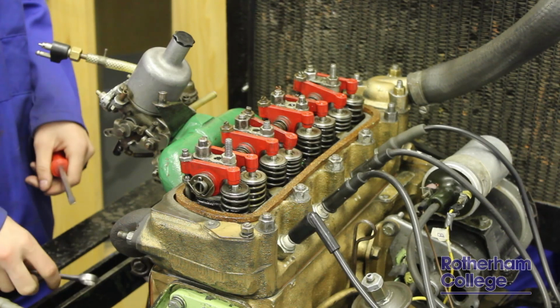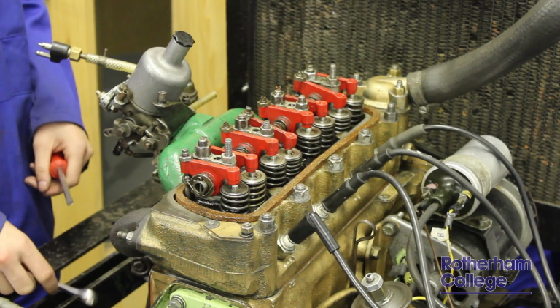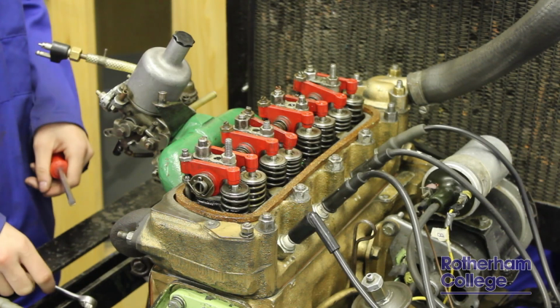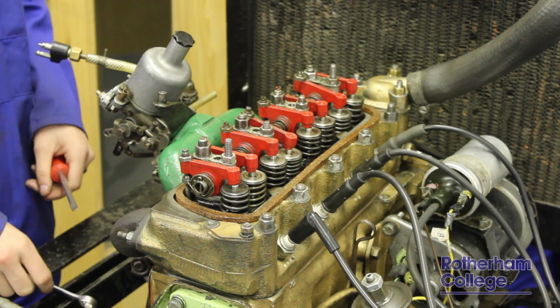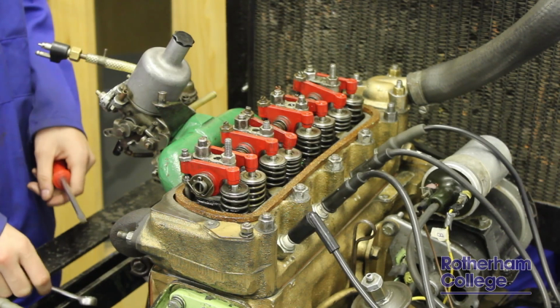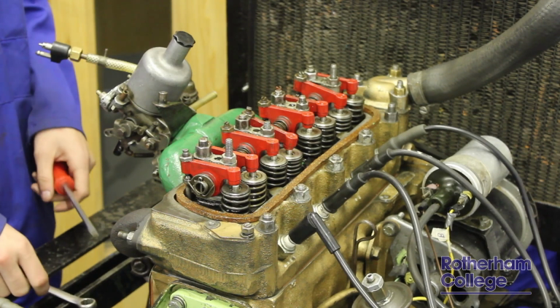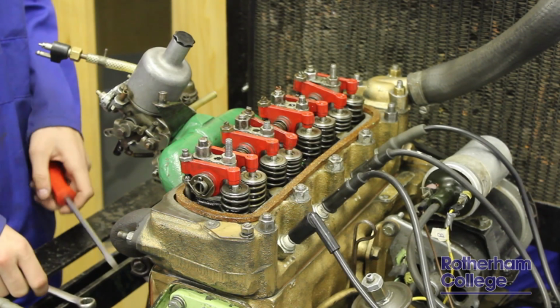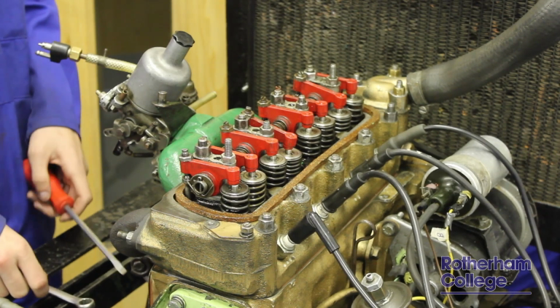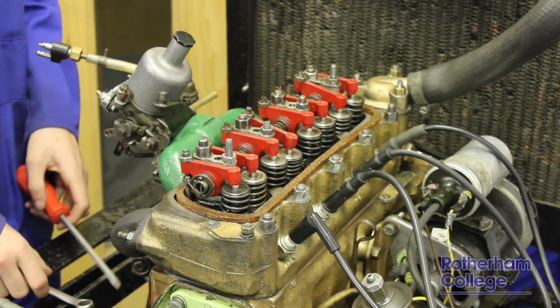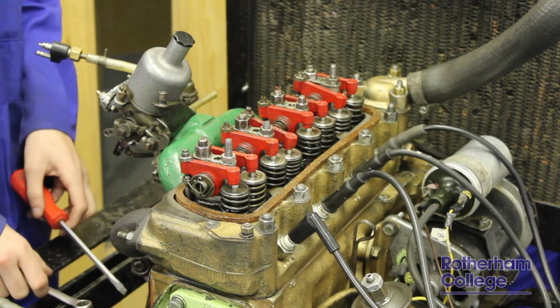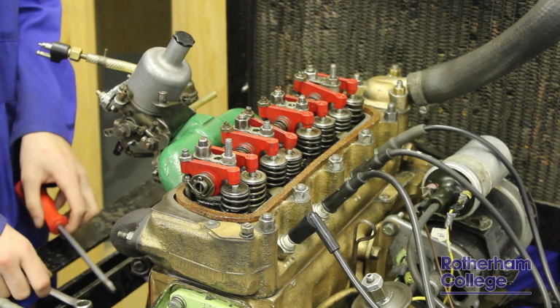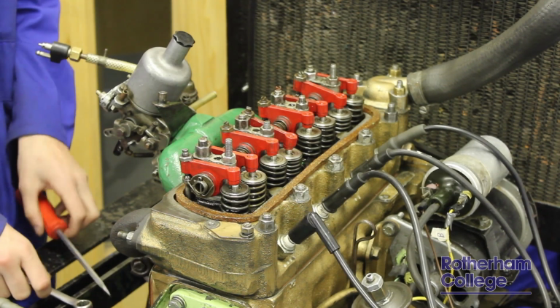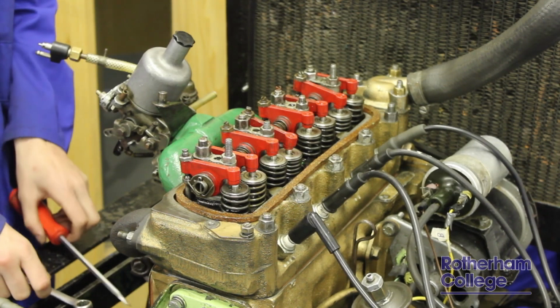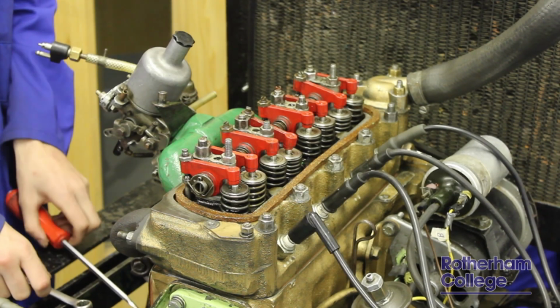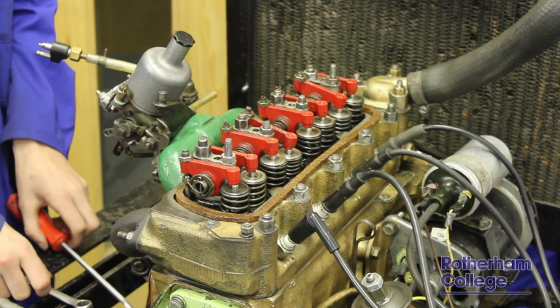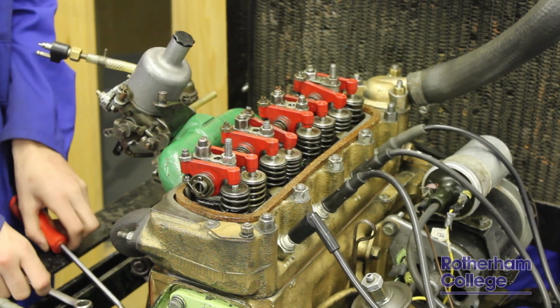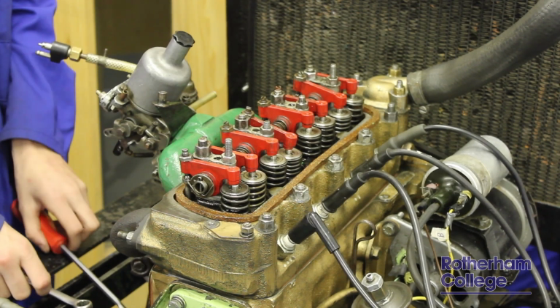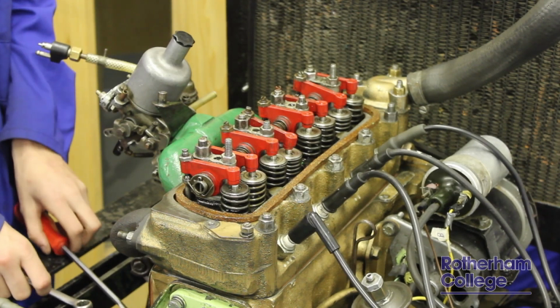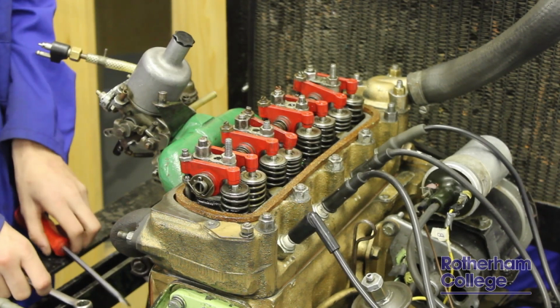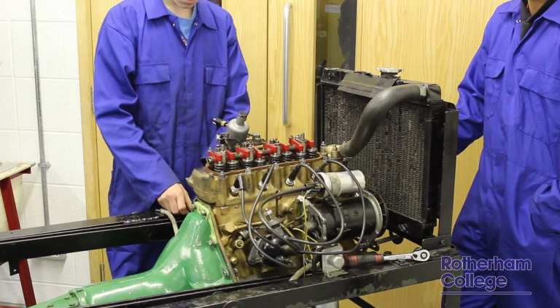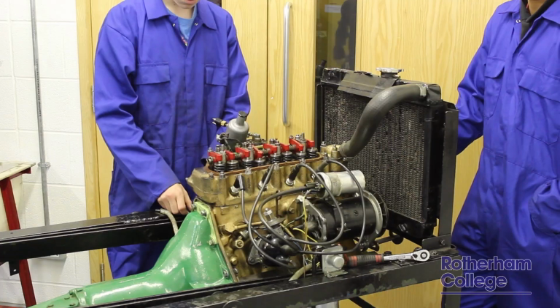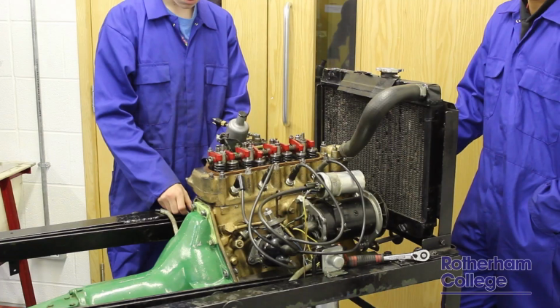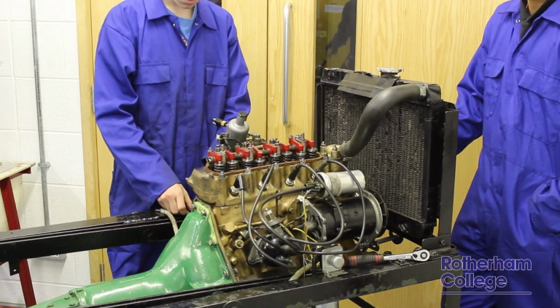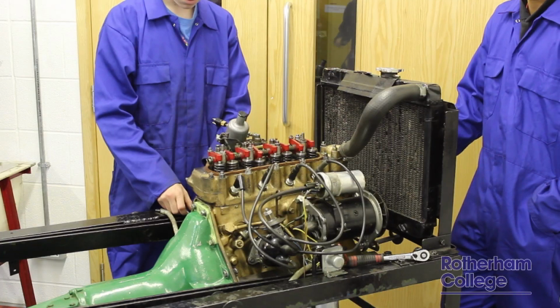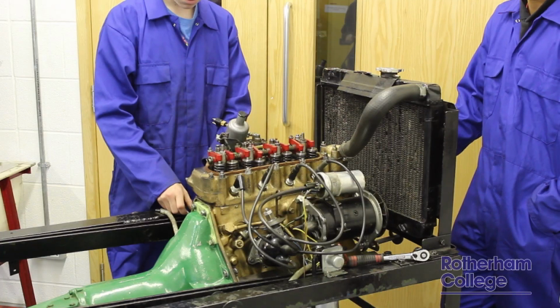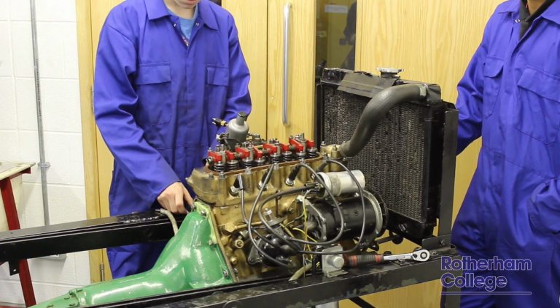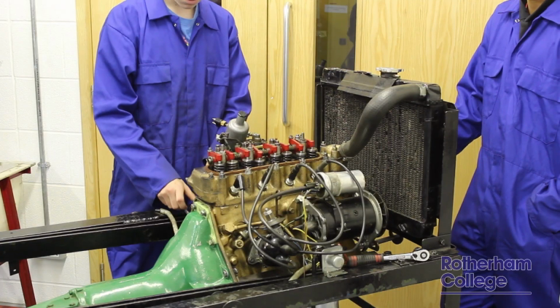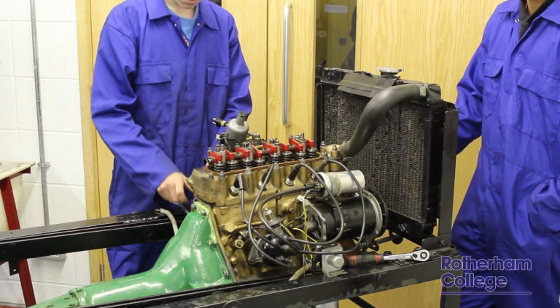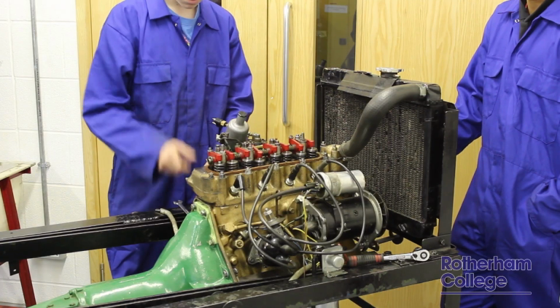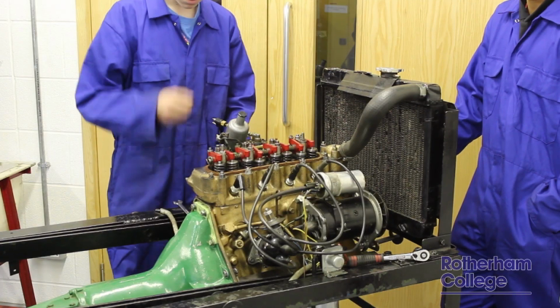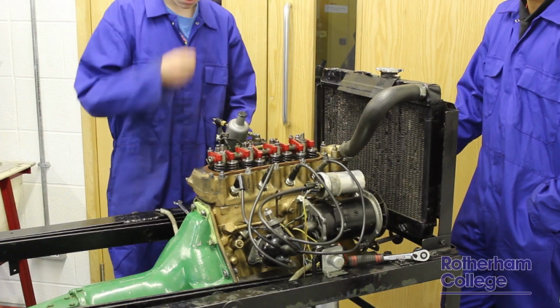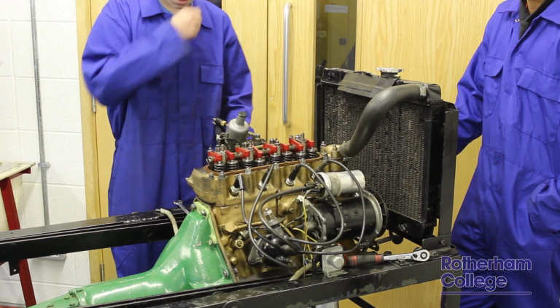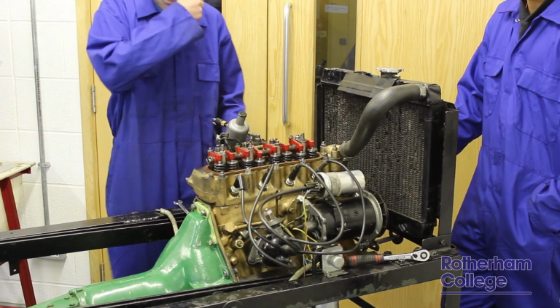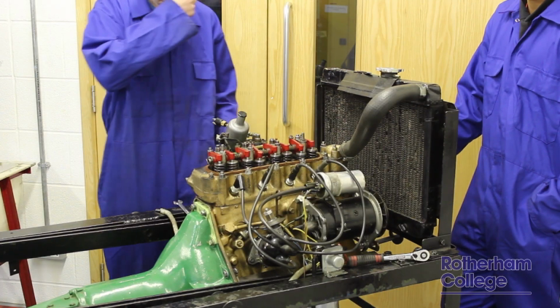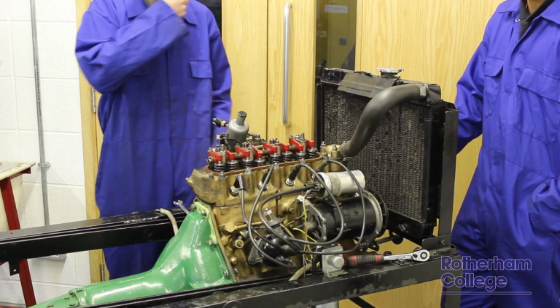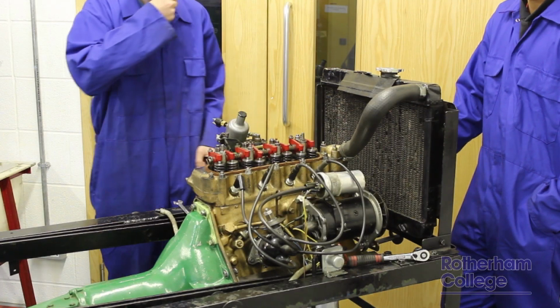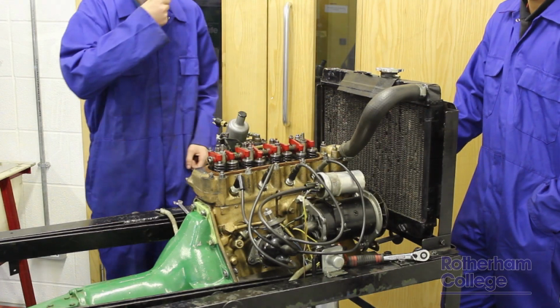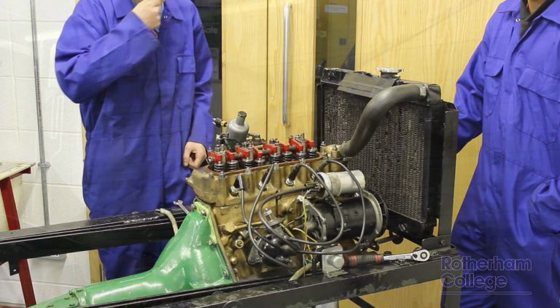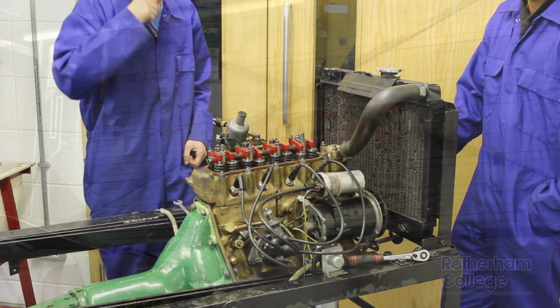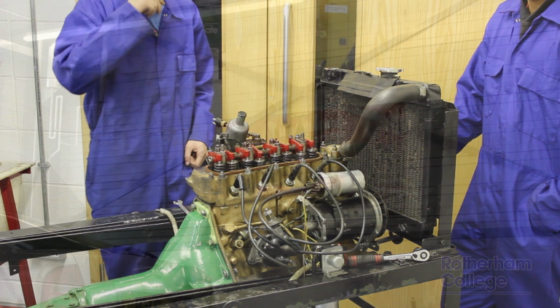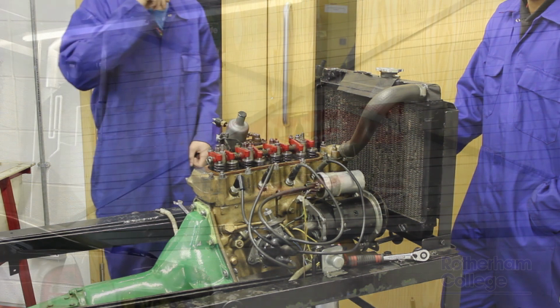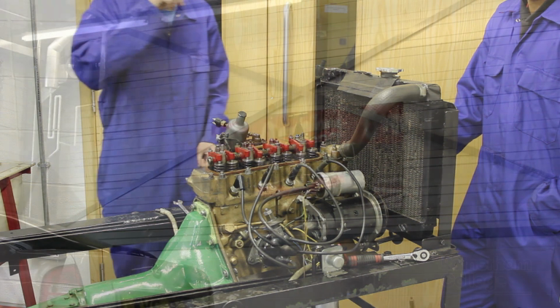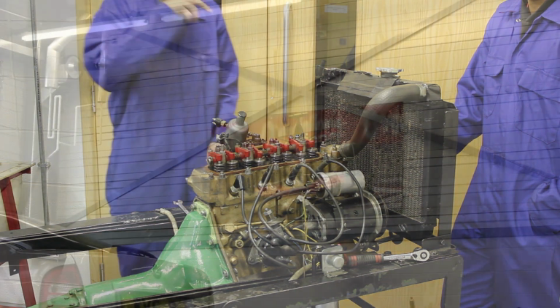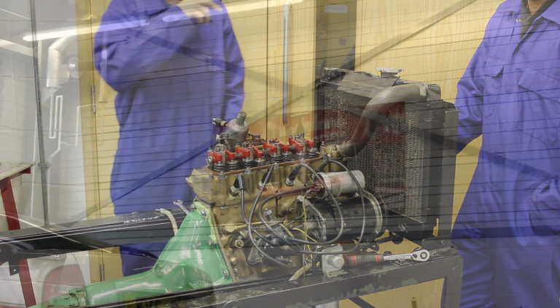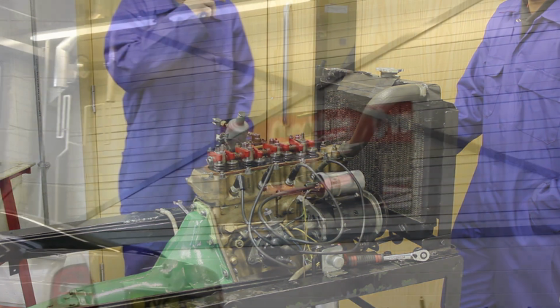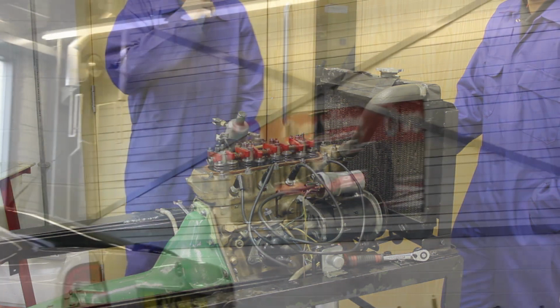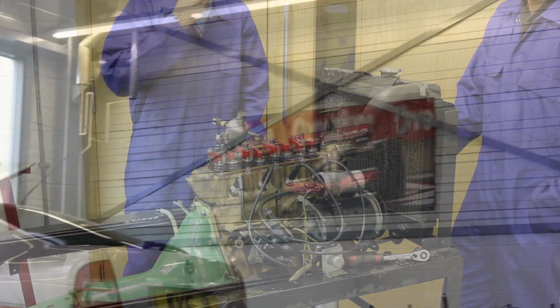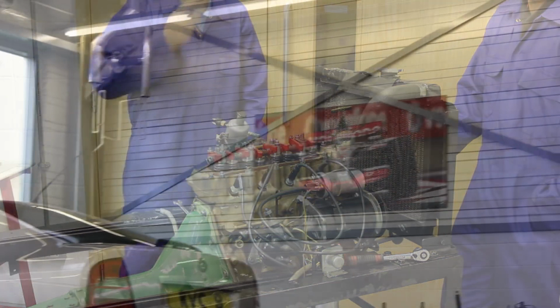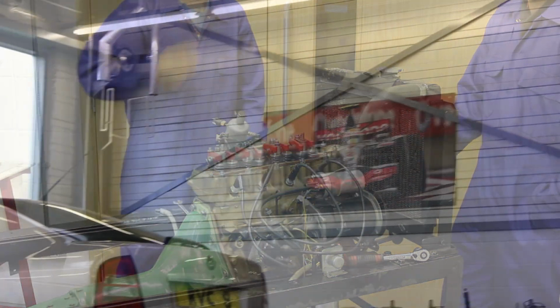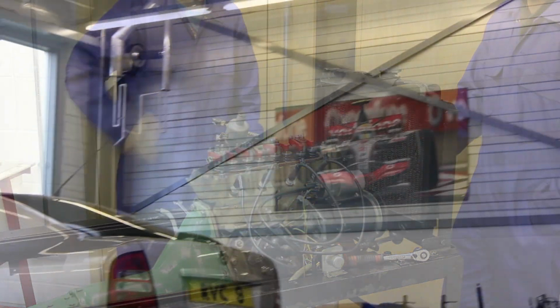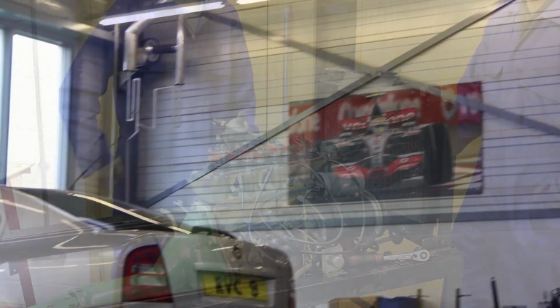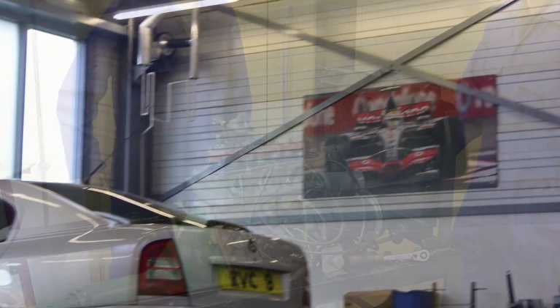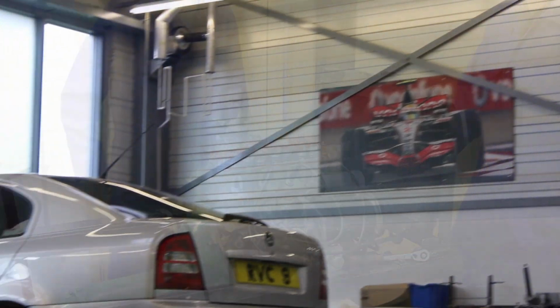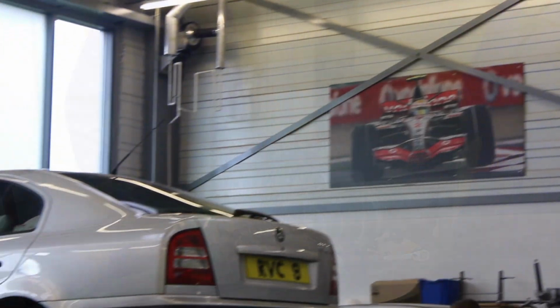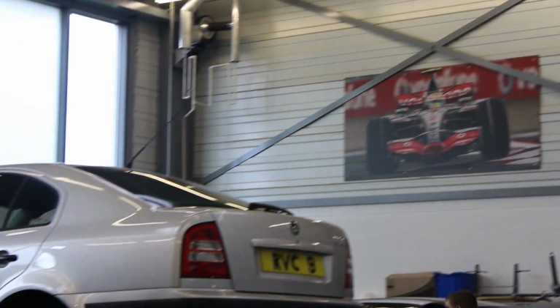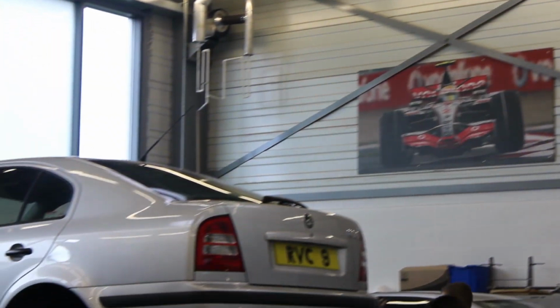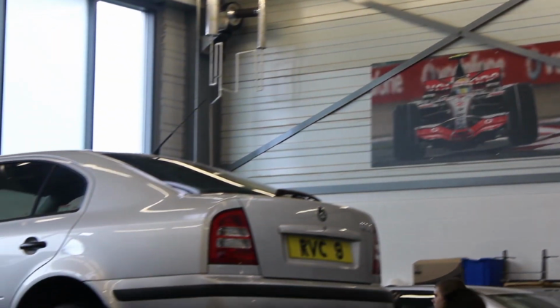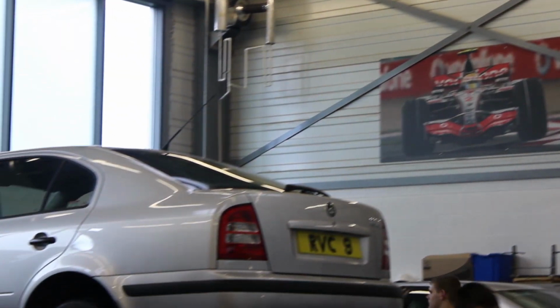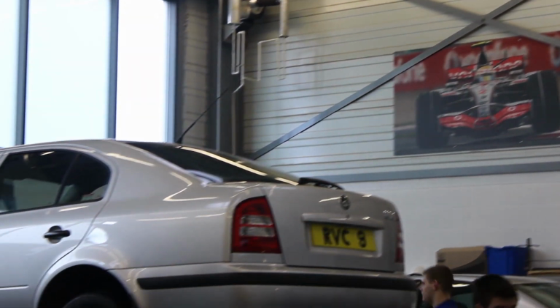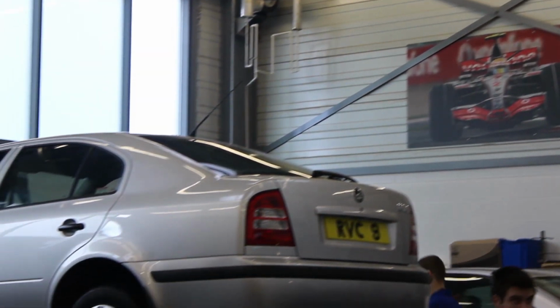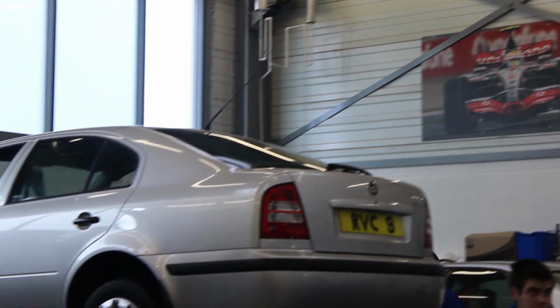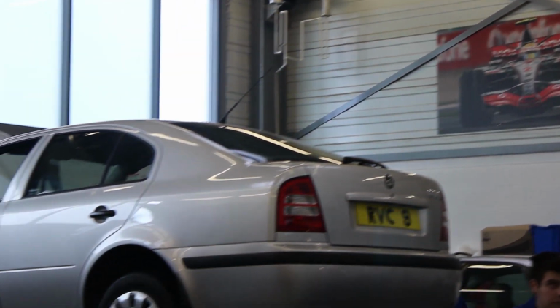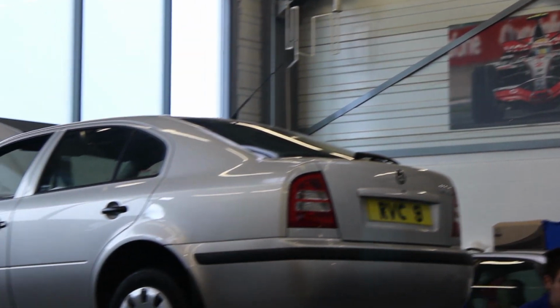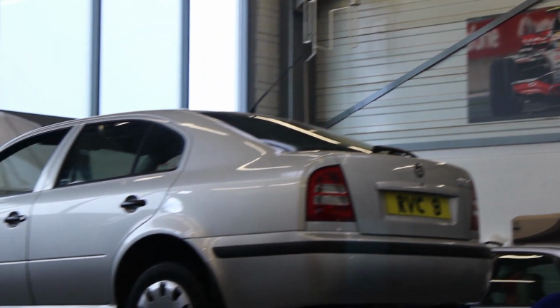This completes the valve clearance setting procedure.